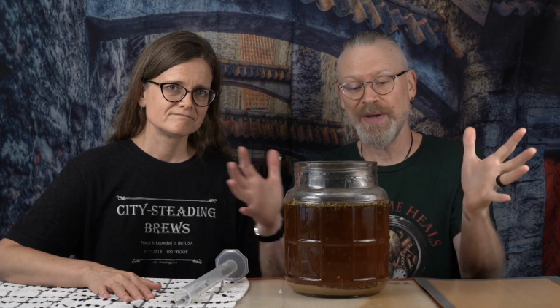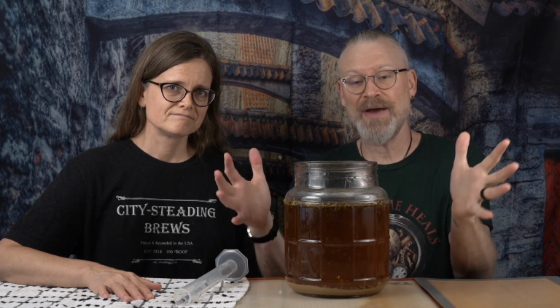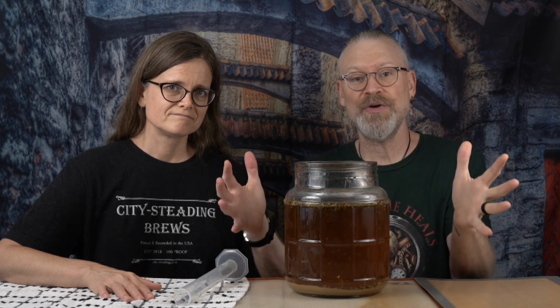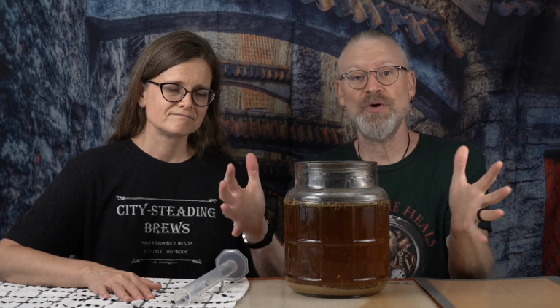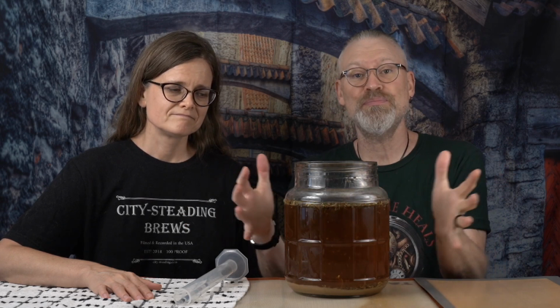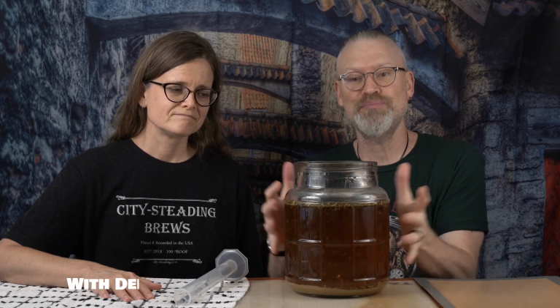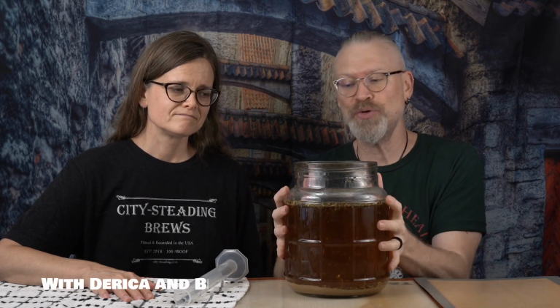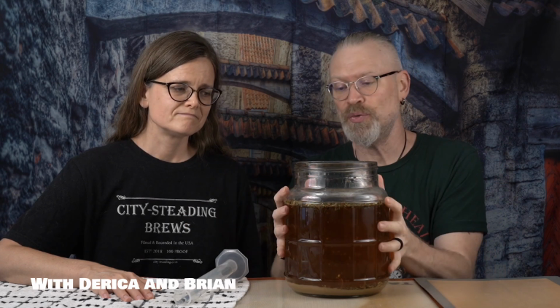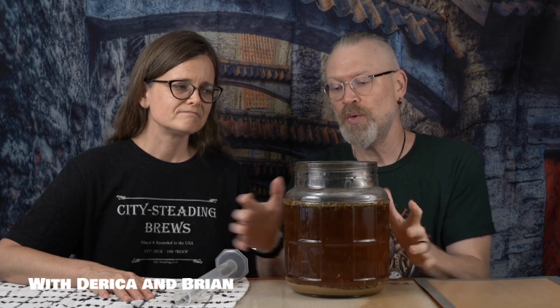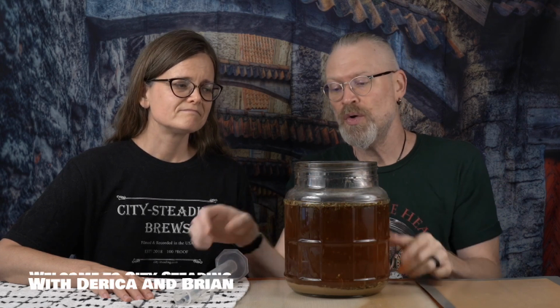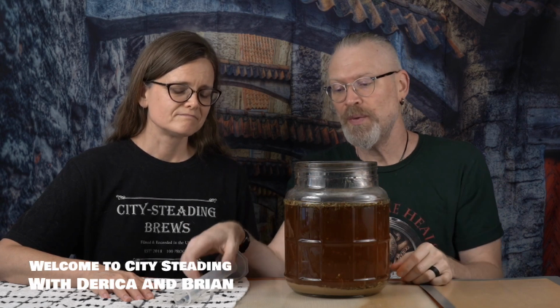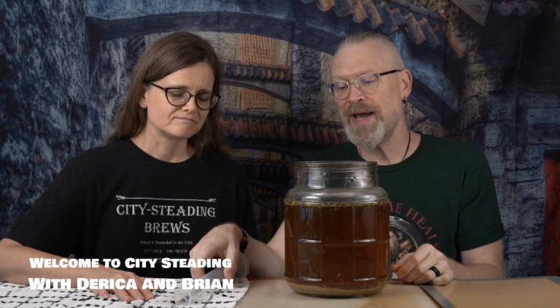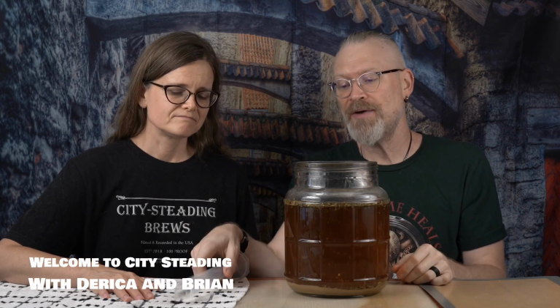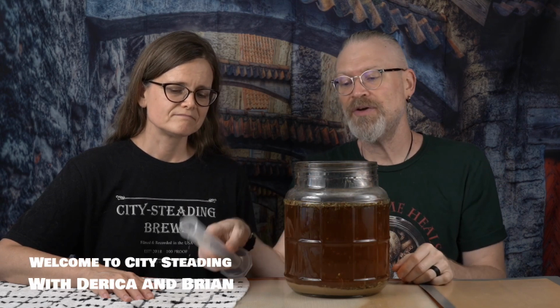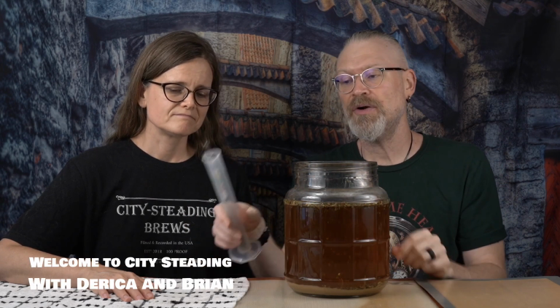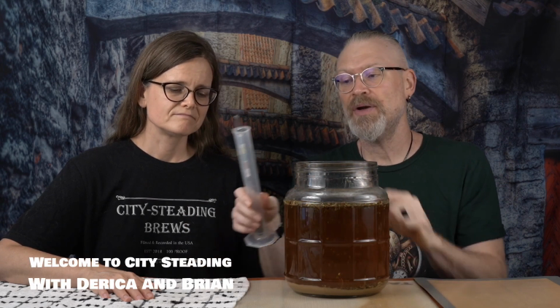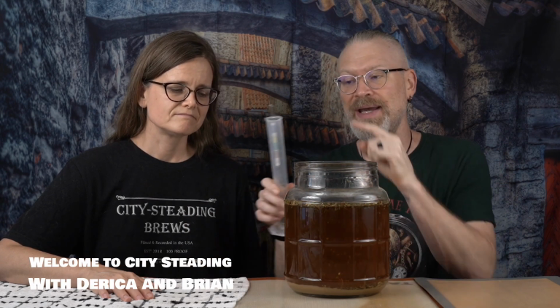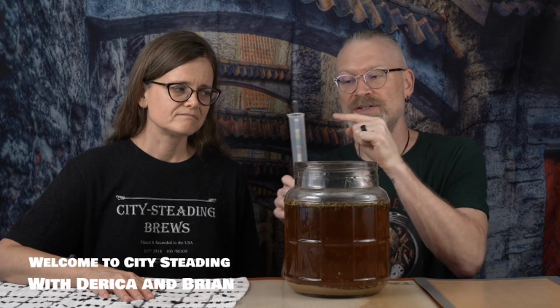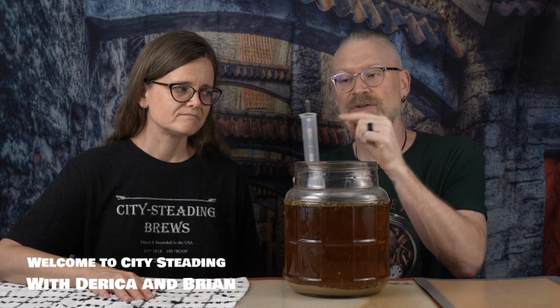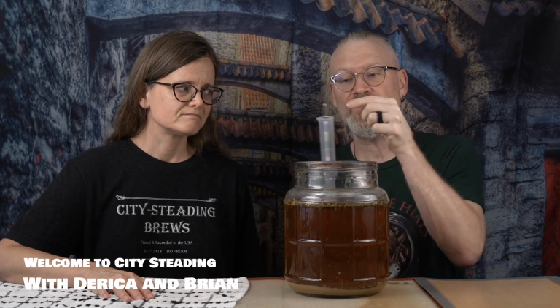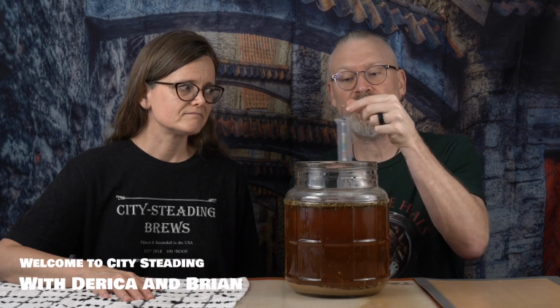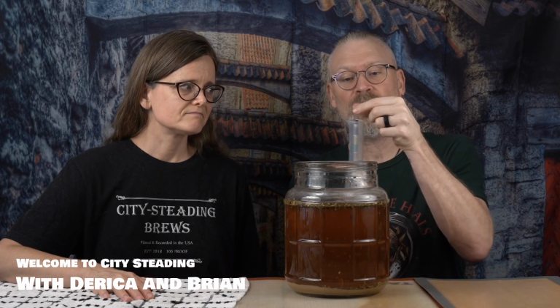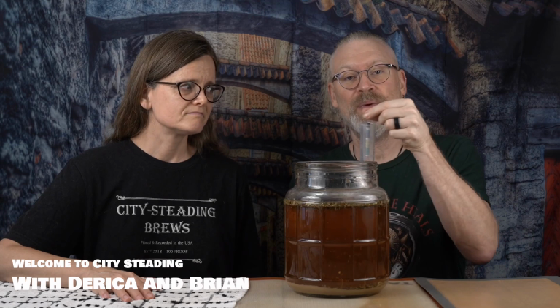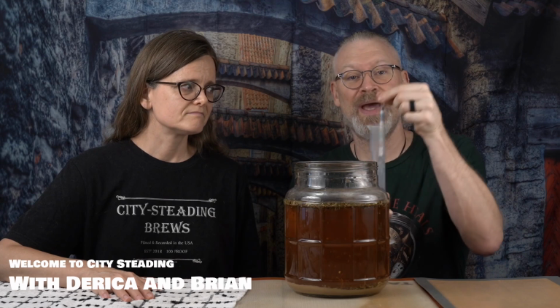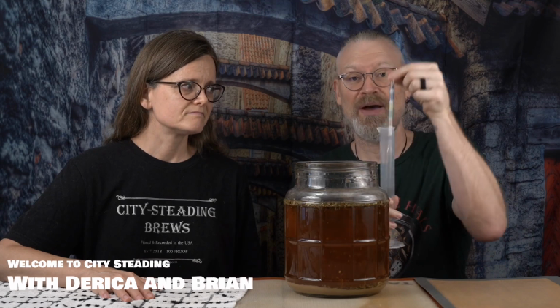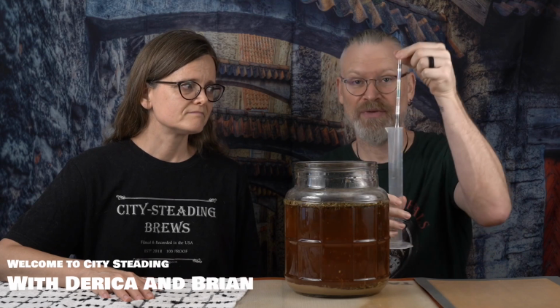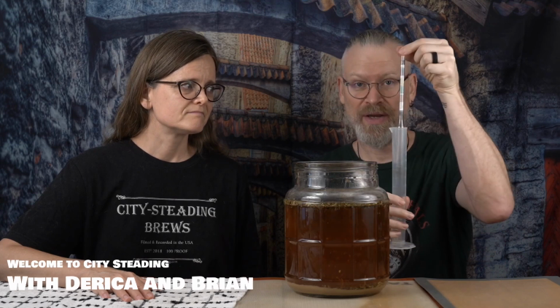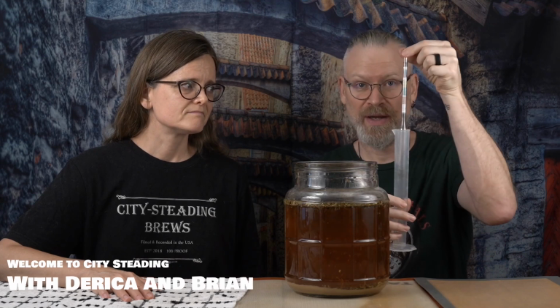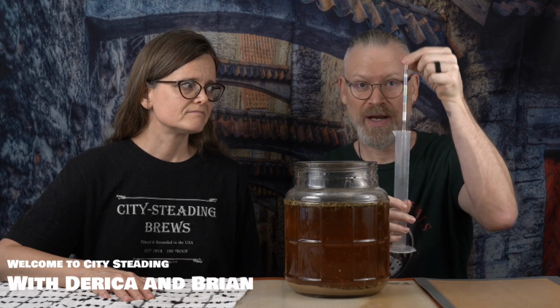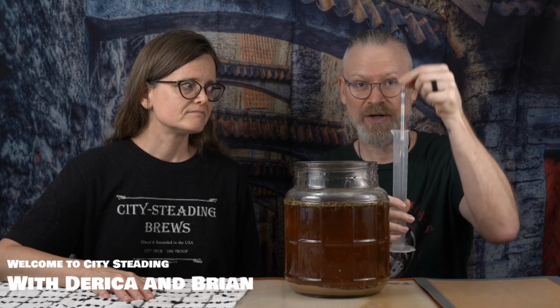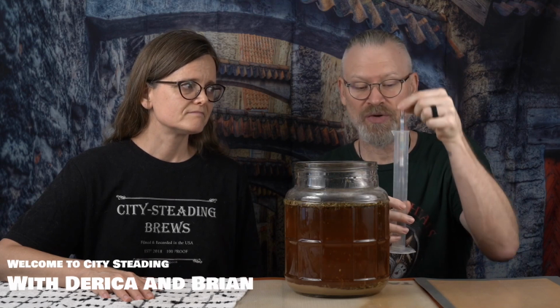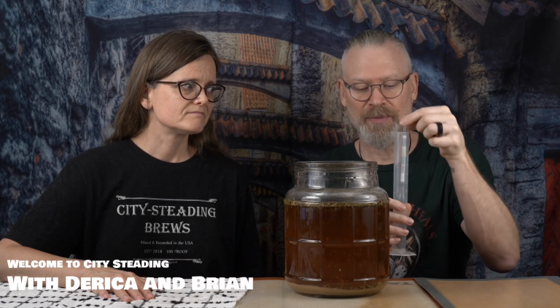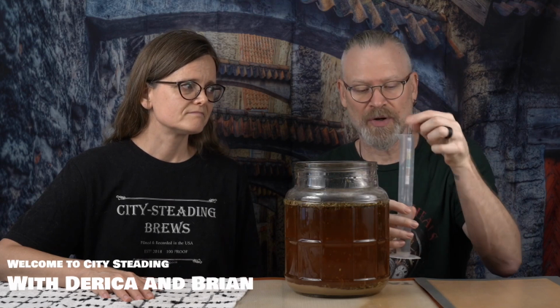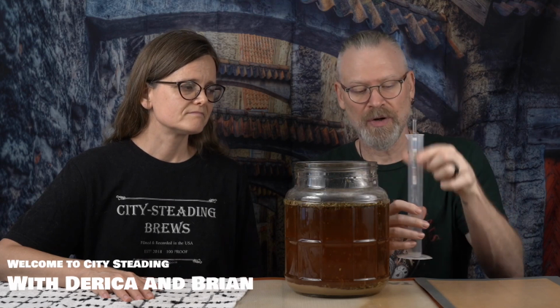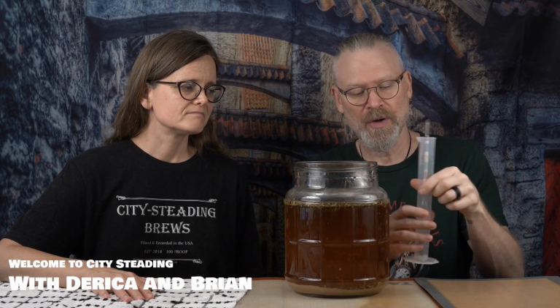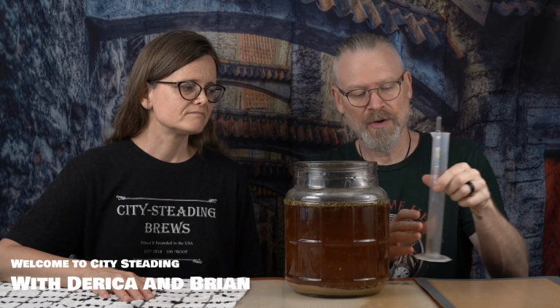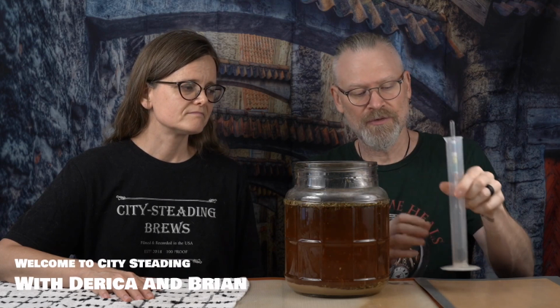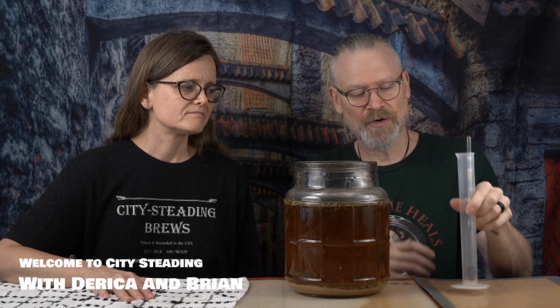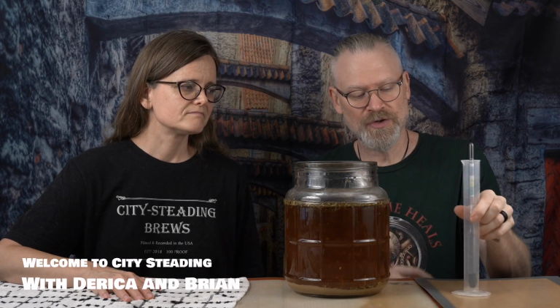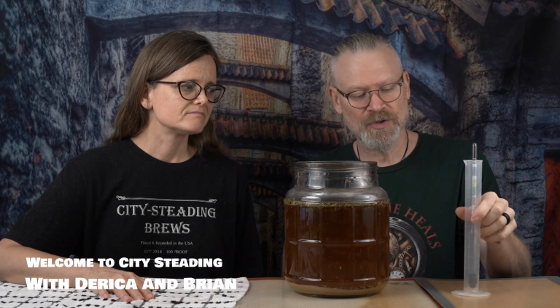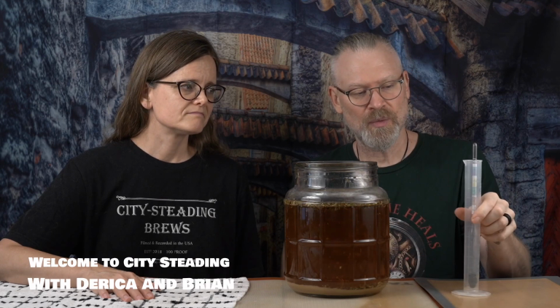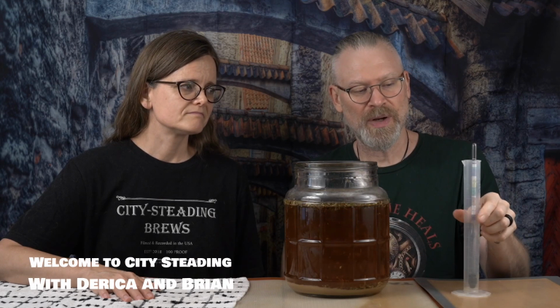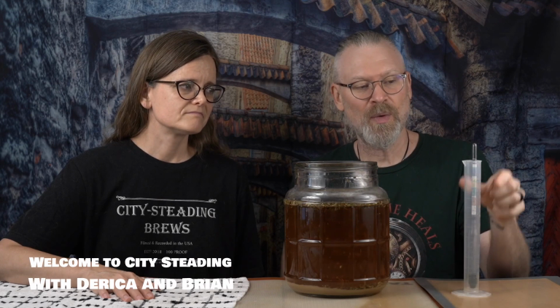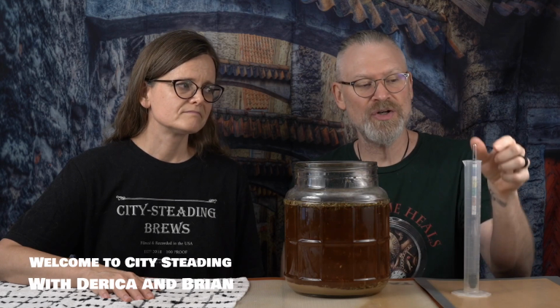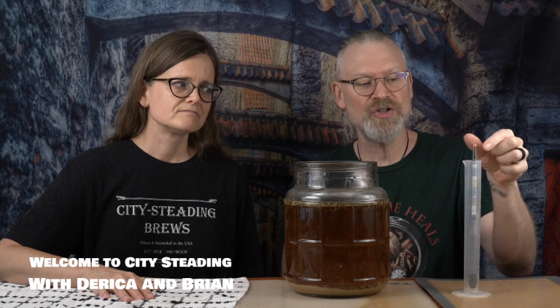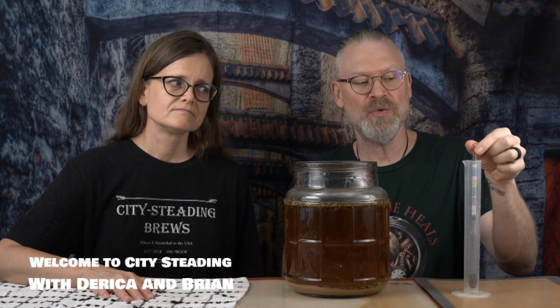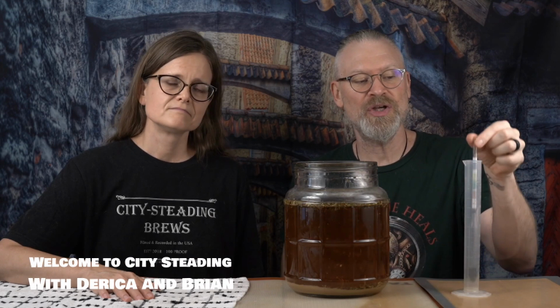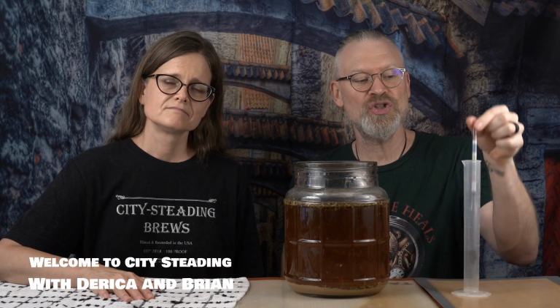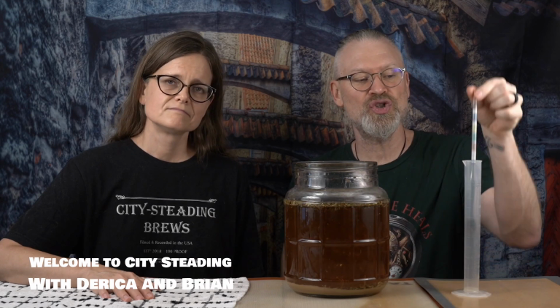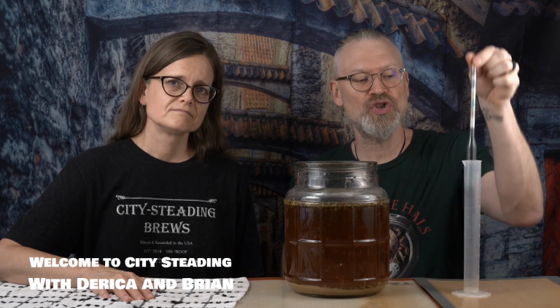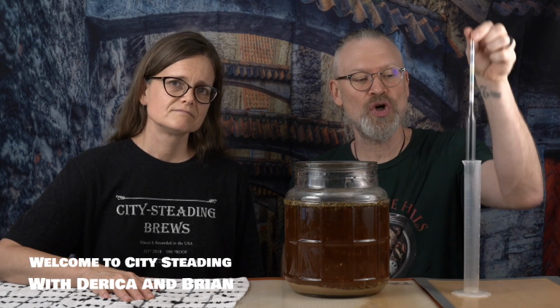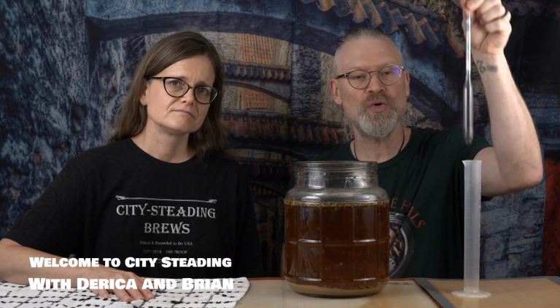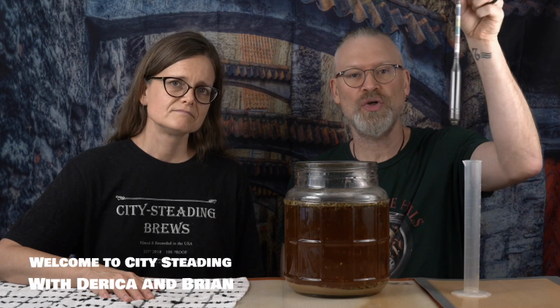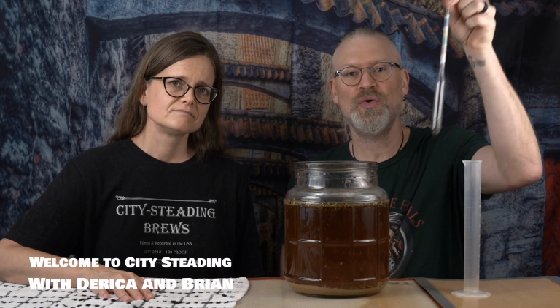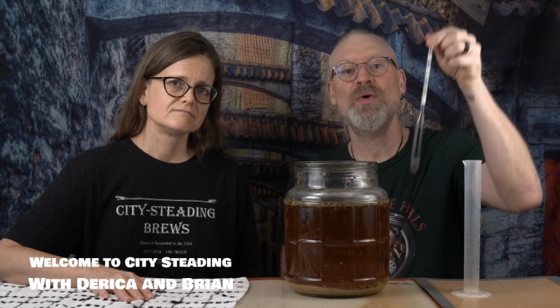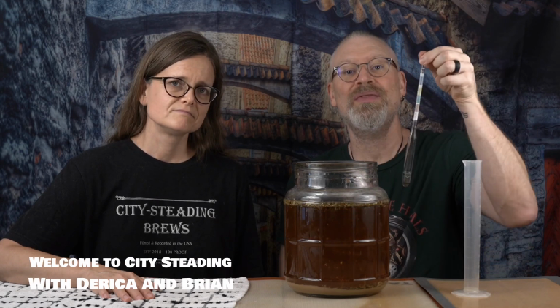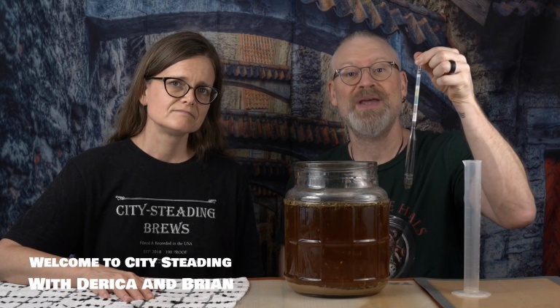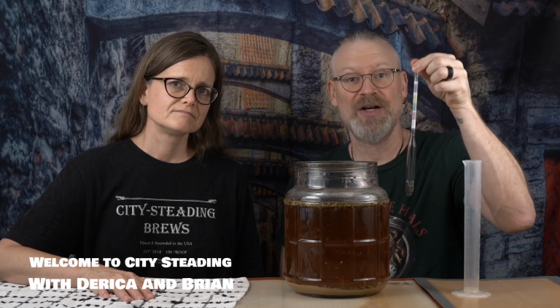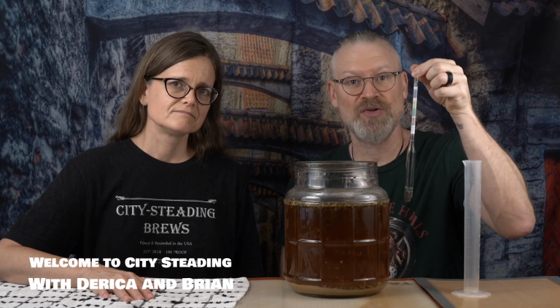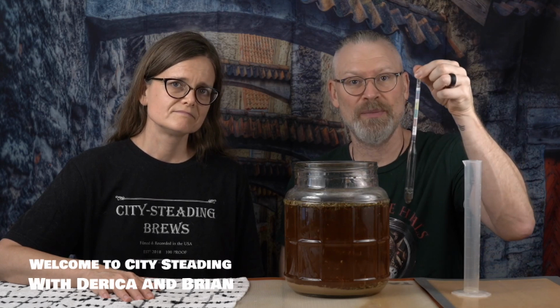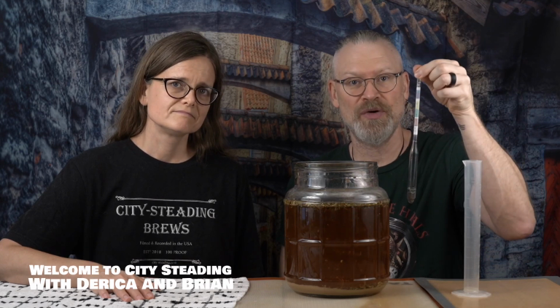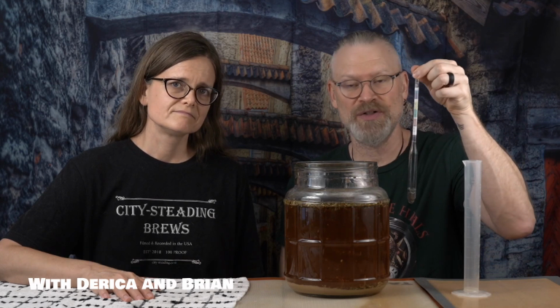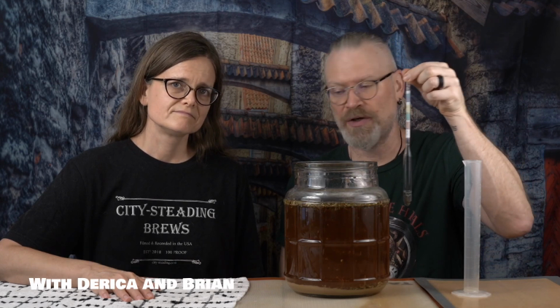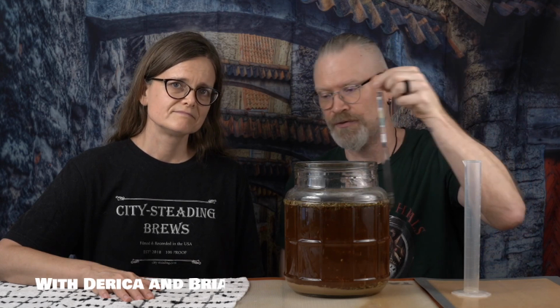So we have here a brew. We have here a cylinder. We have a hydrometer. First, what I want to do is show you the hydrometer itself.